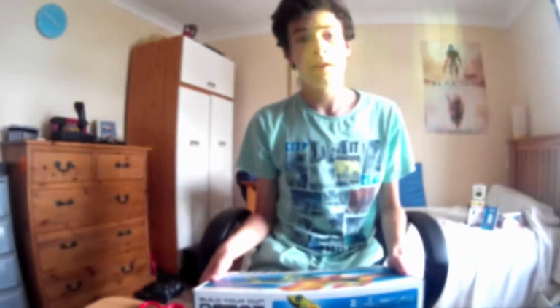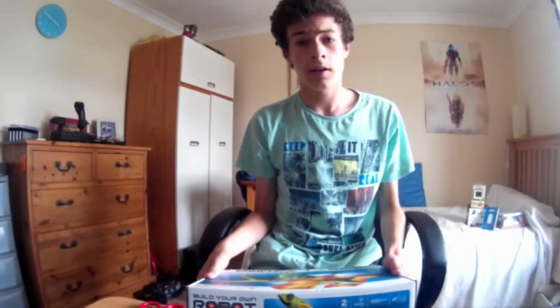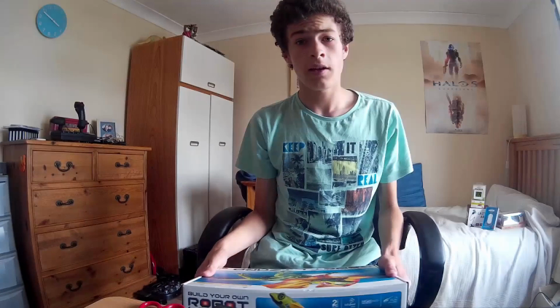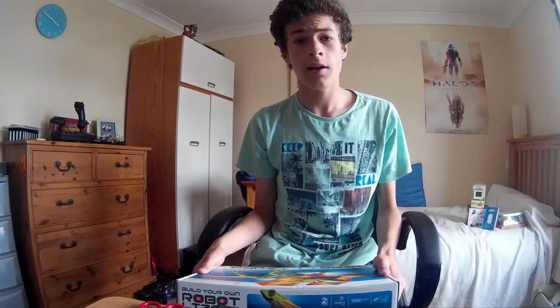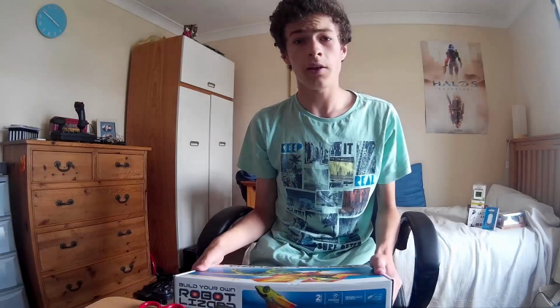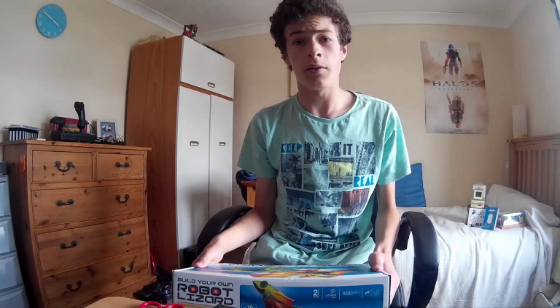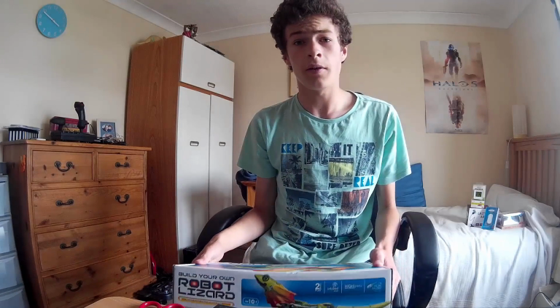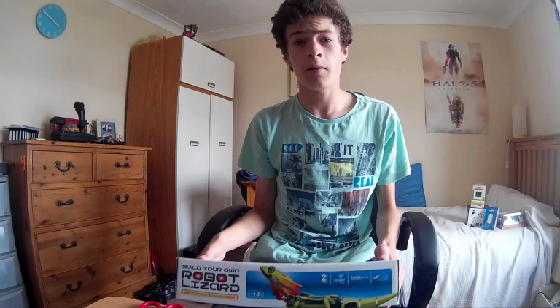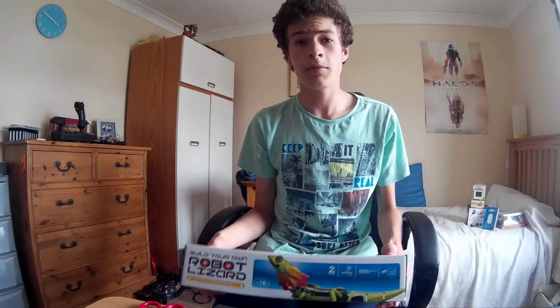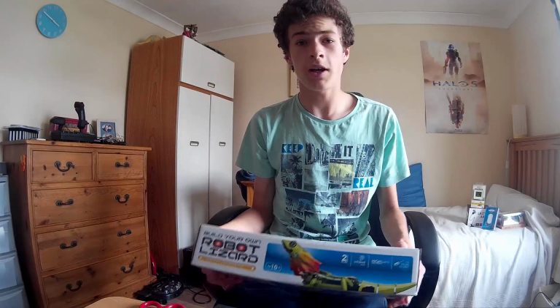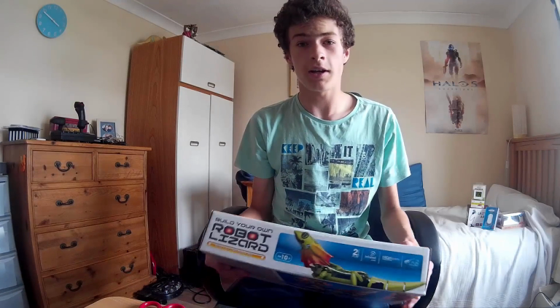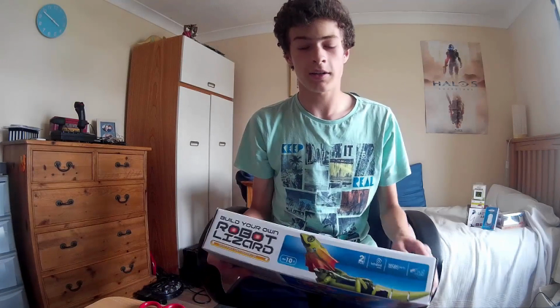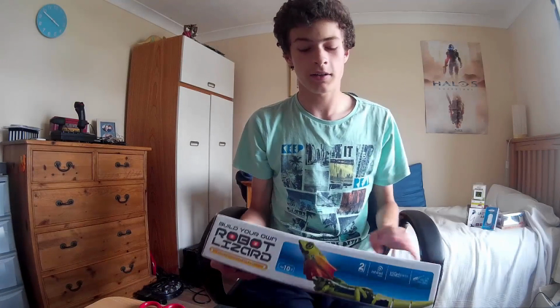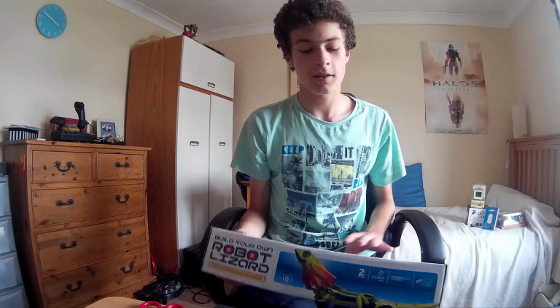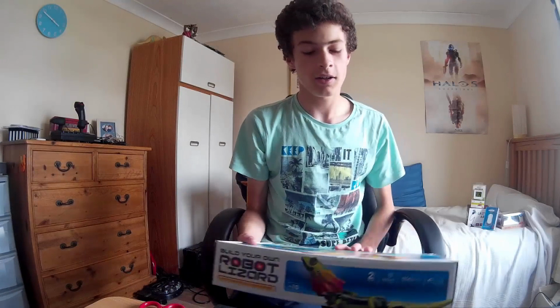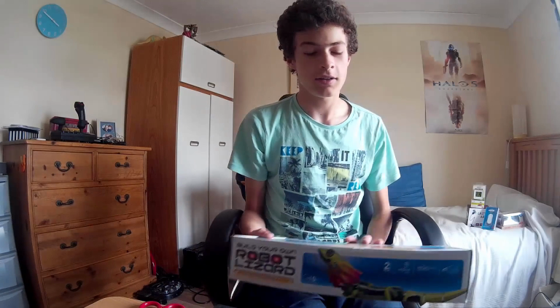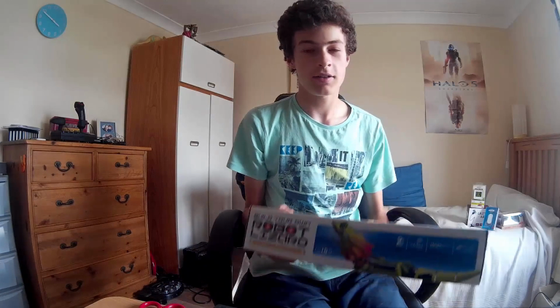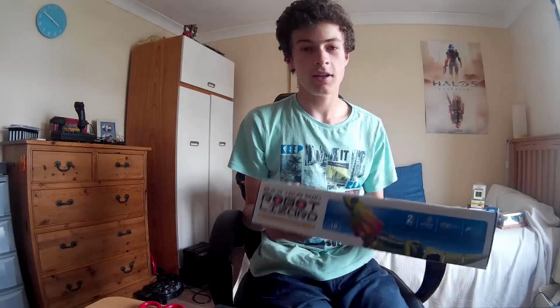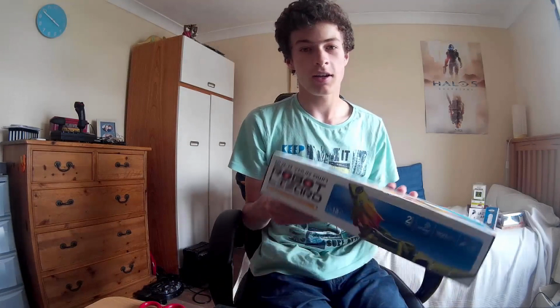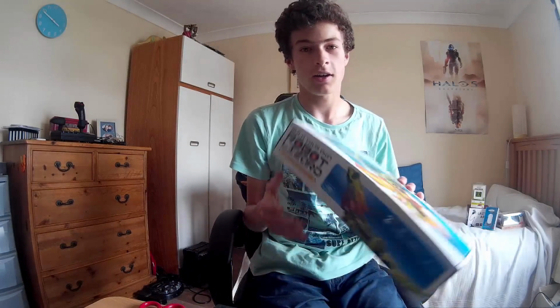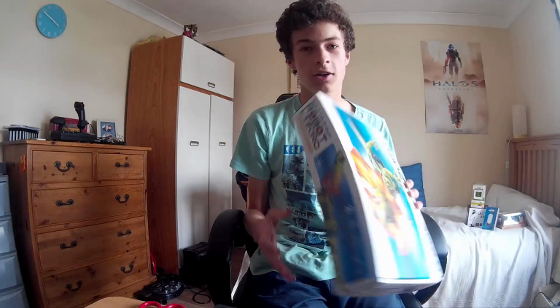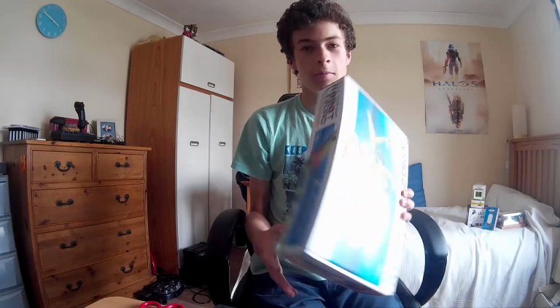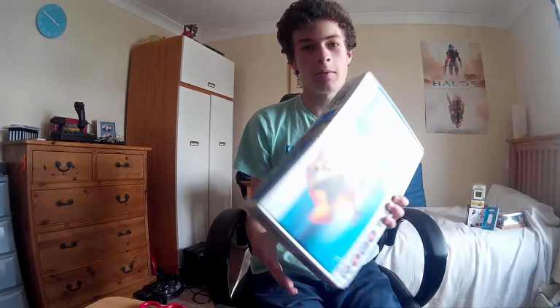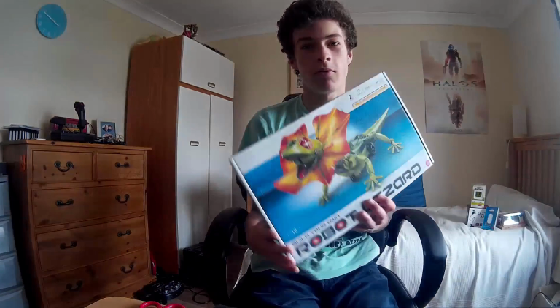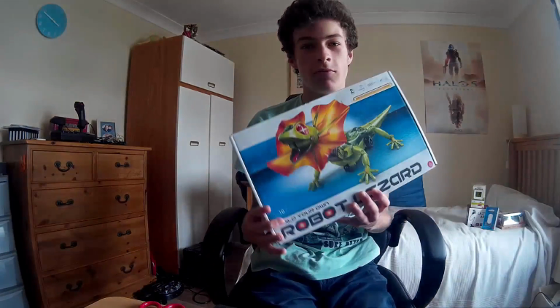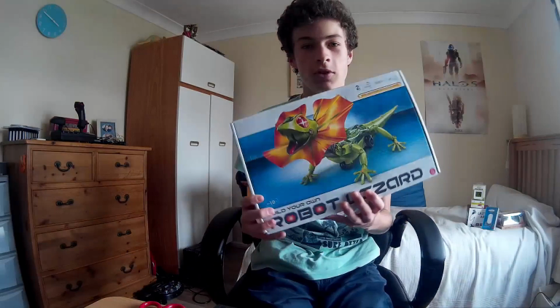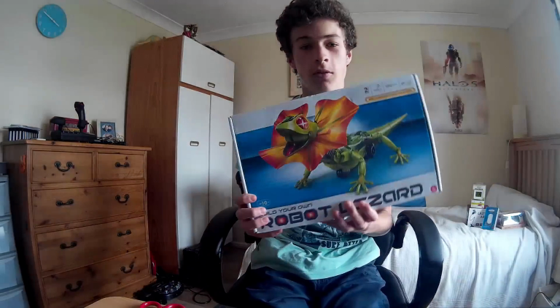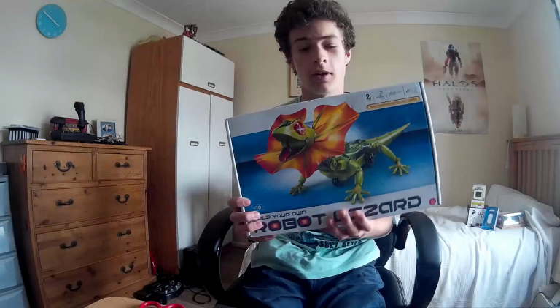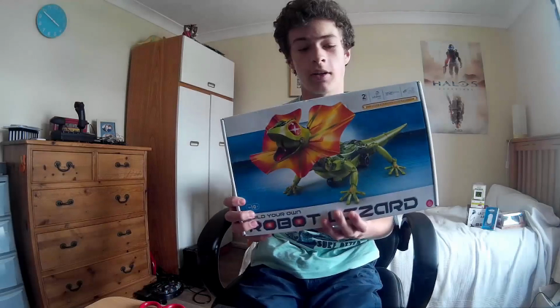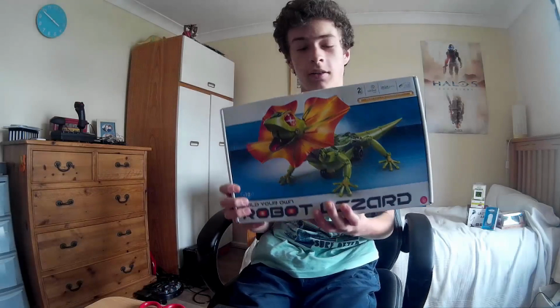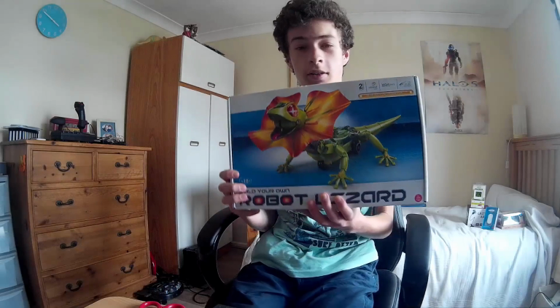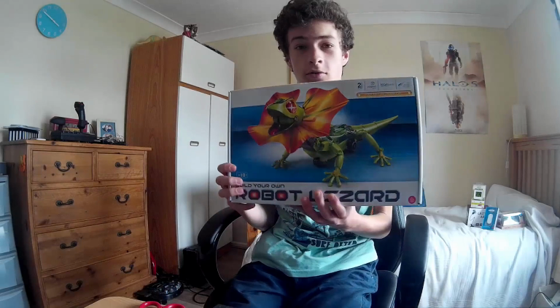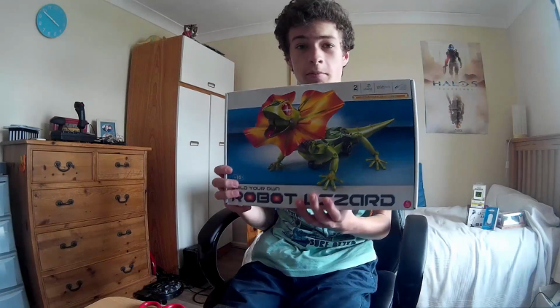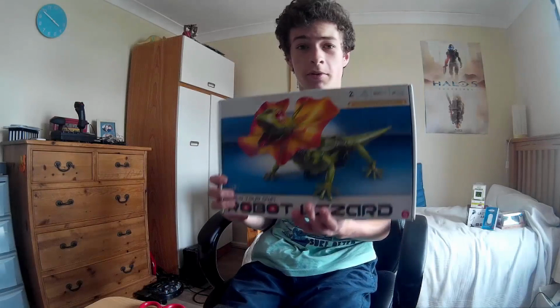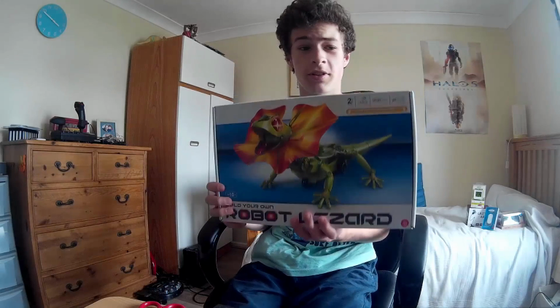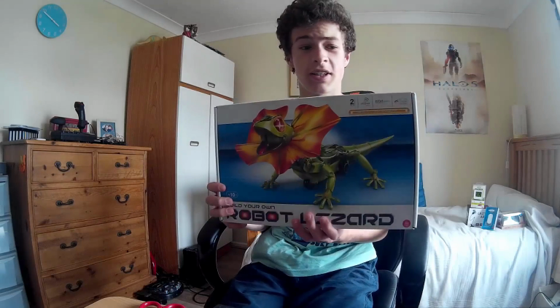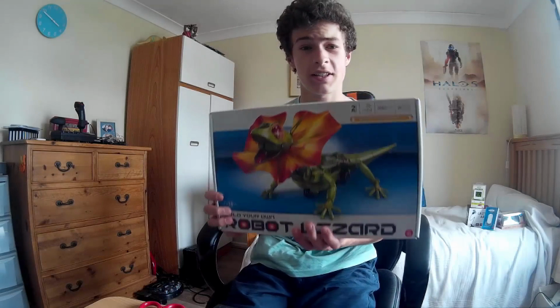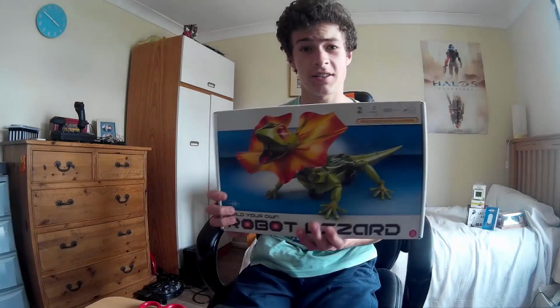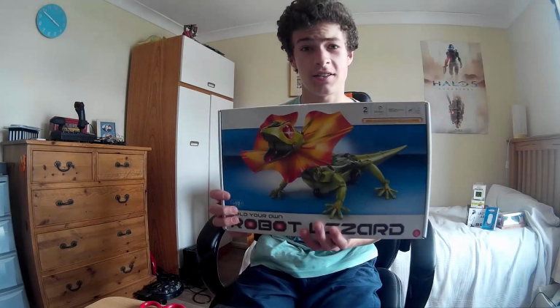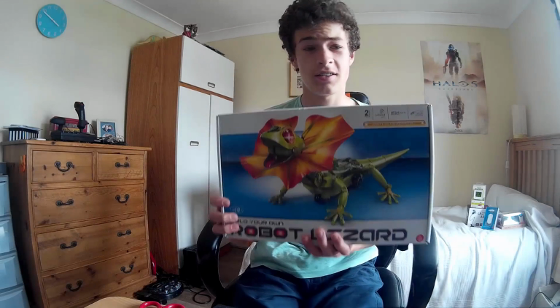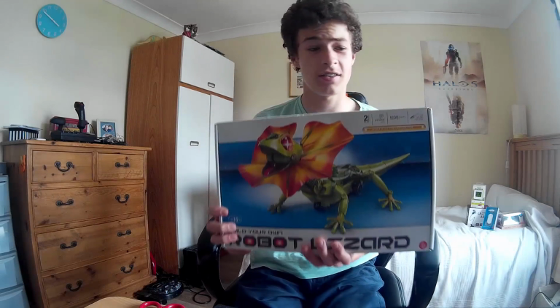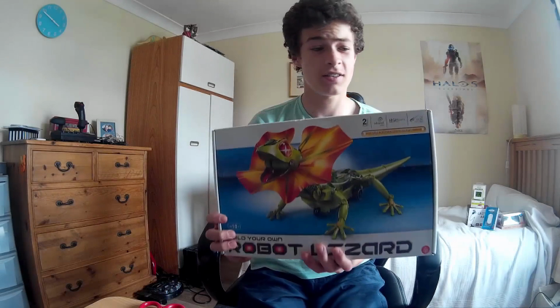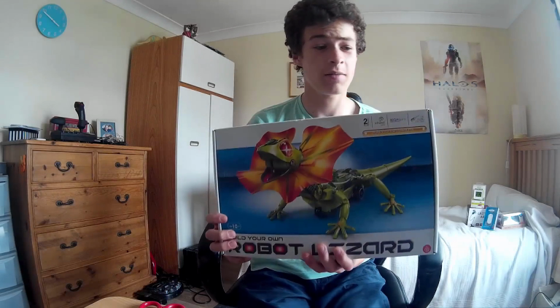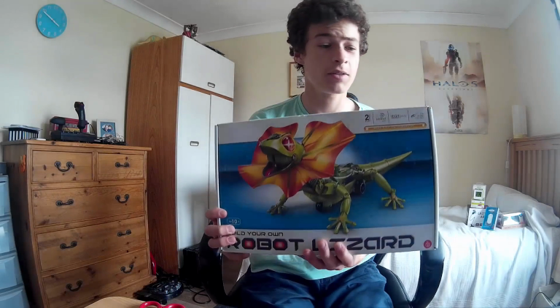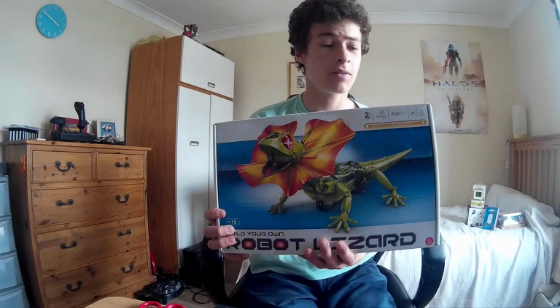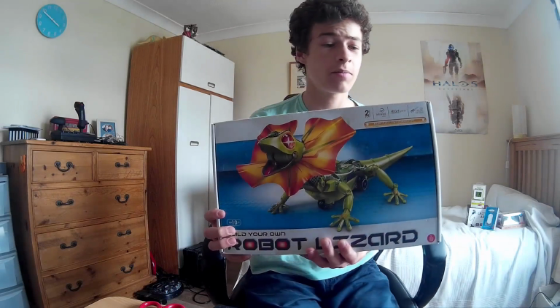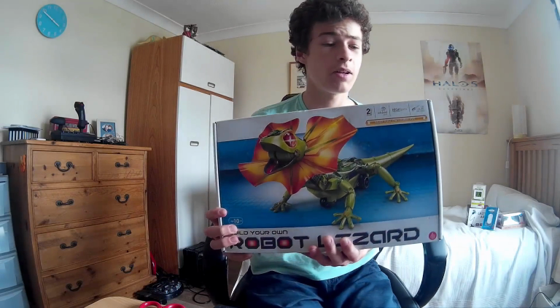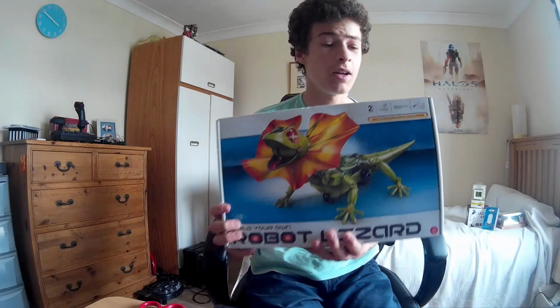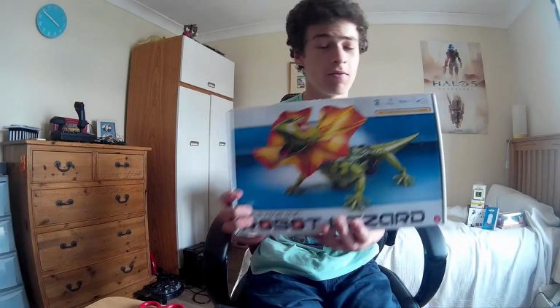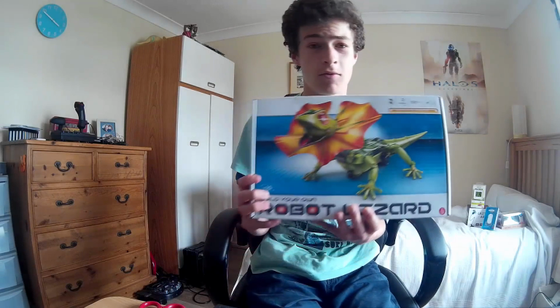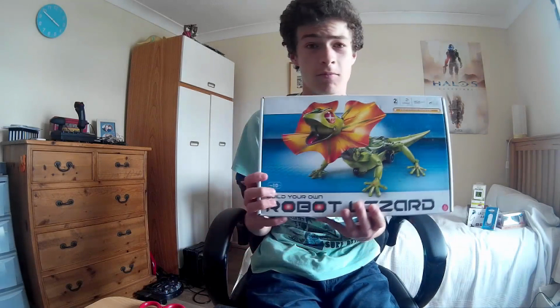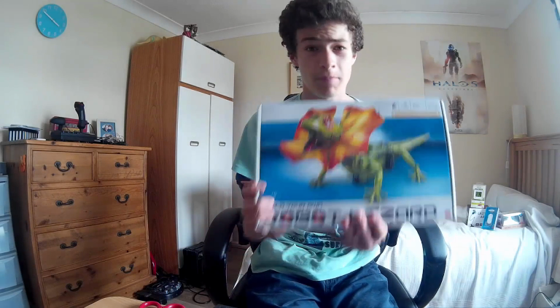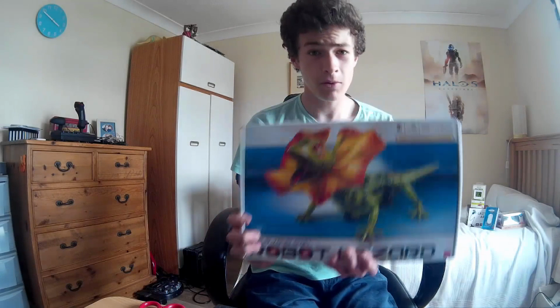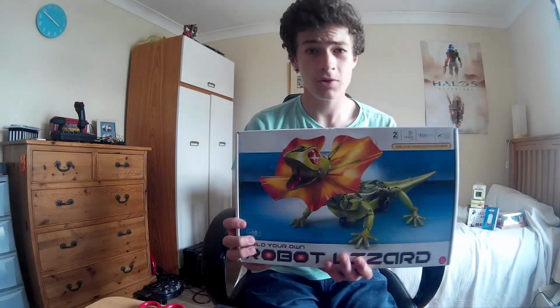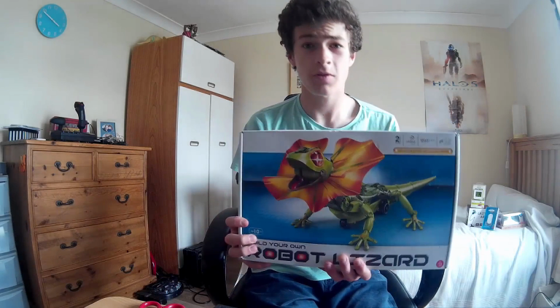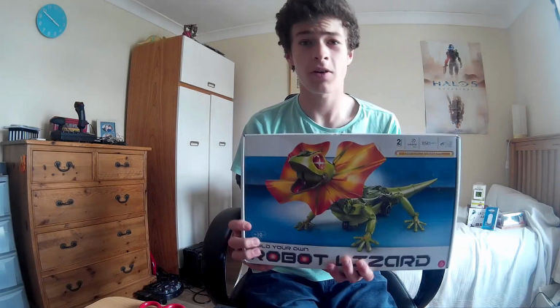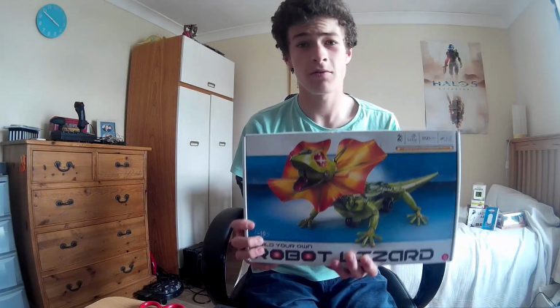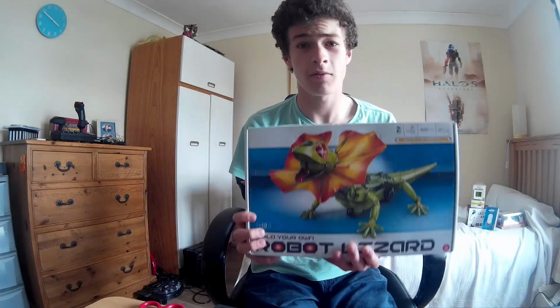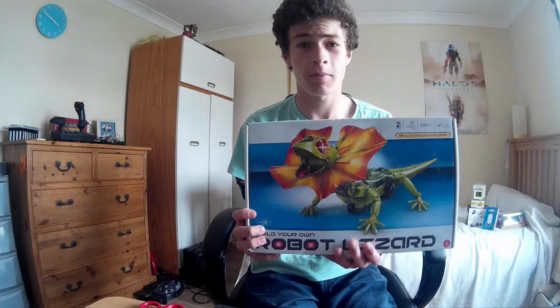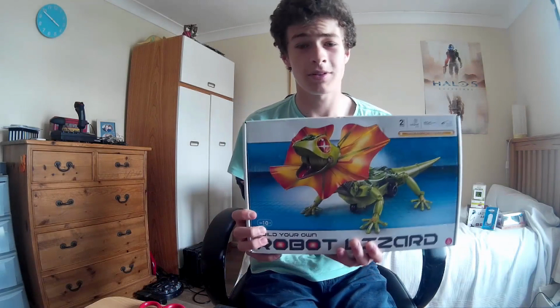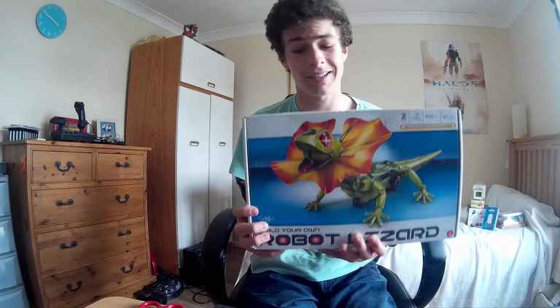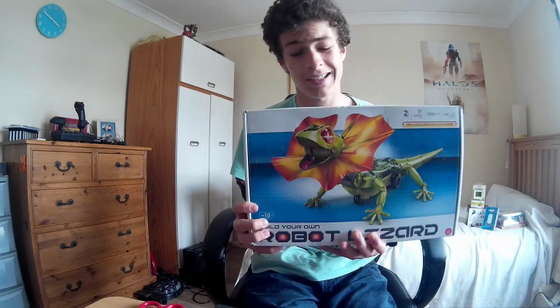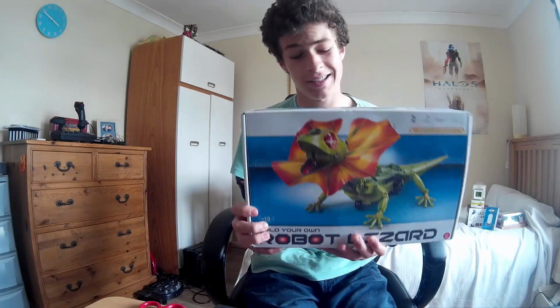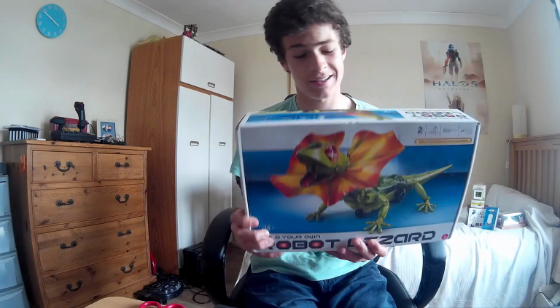Hello, I'm Jack, and today I'm going to be reviewing this robotic lizard — this Thumbs Up 'Build Your Own Robotic Lizard.'